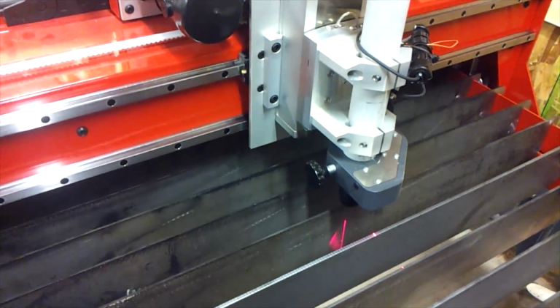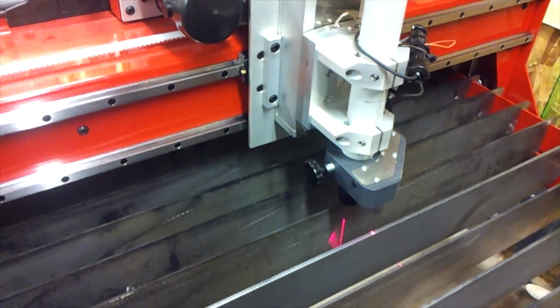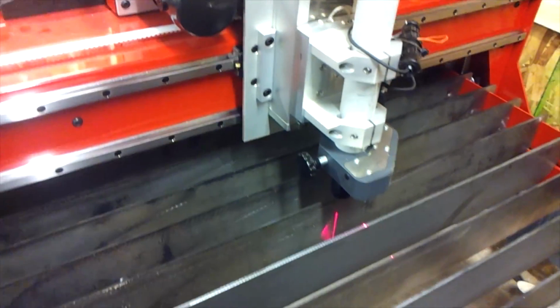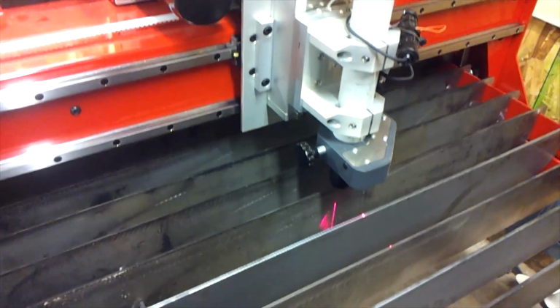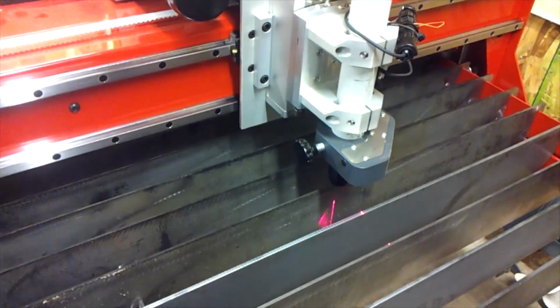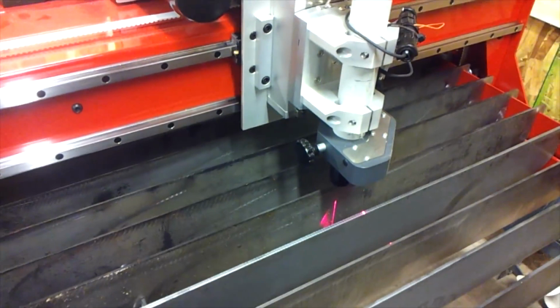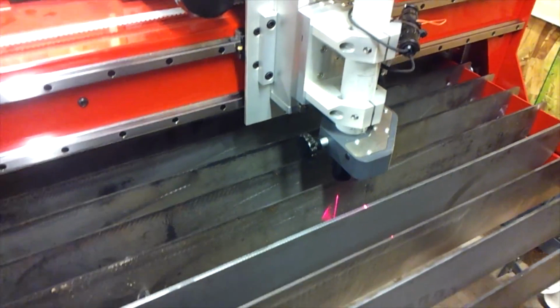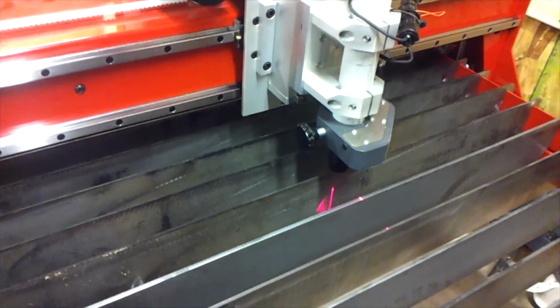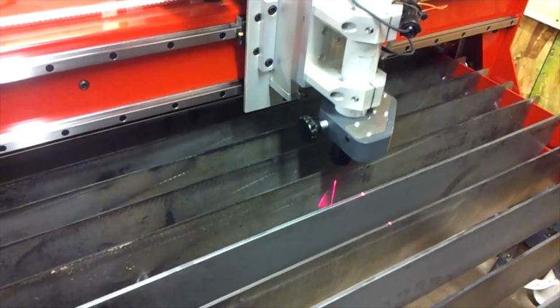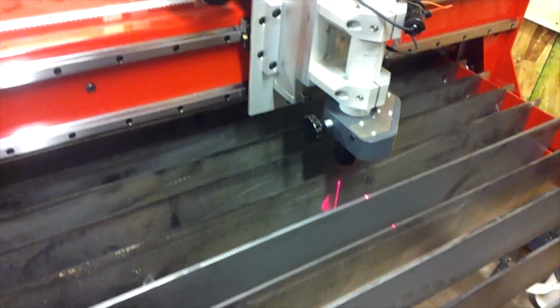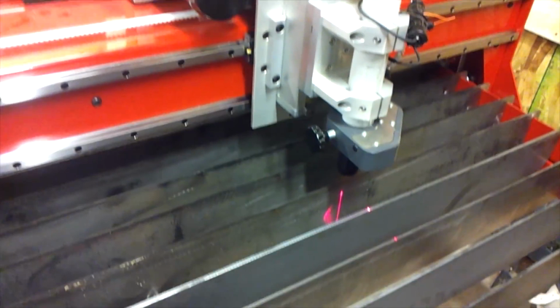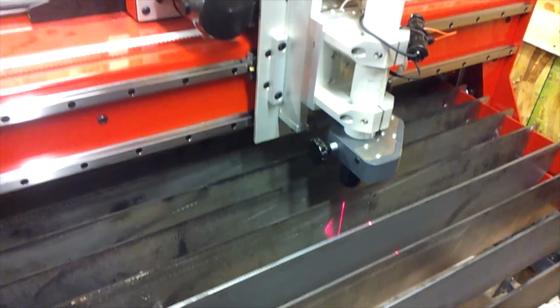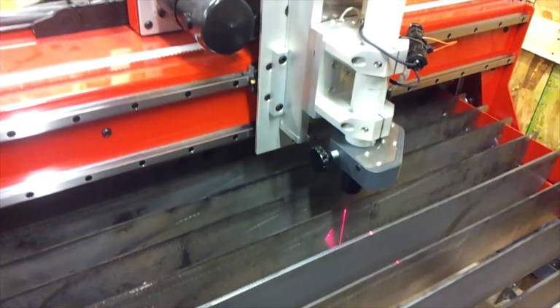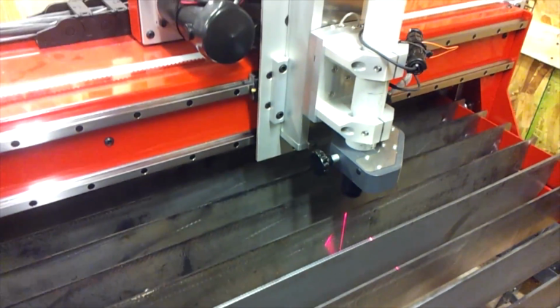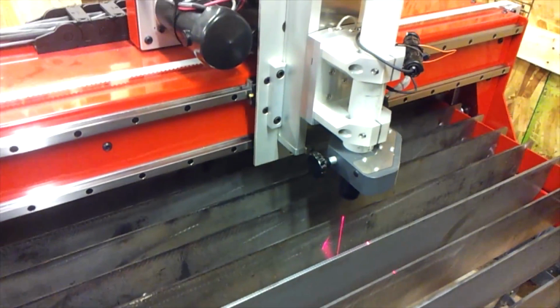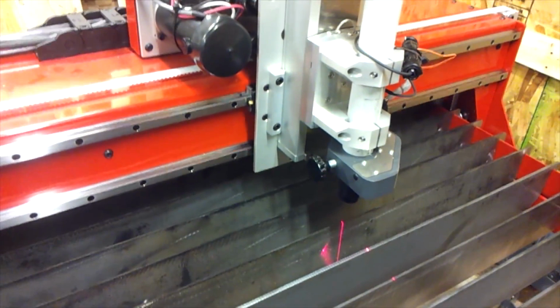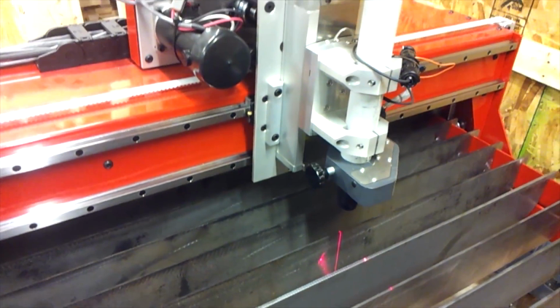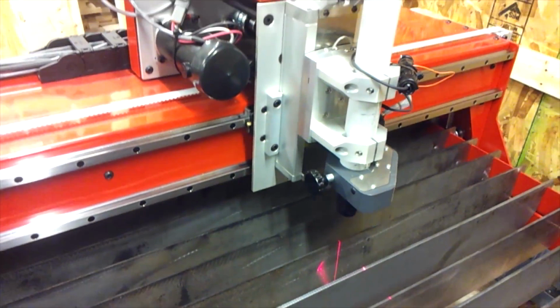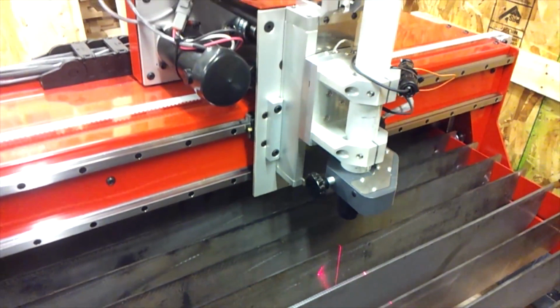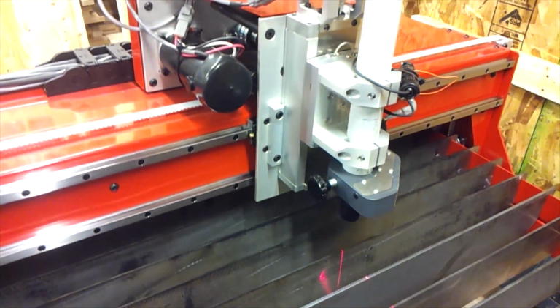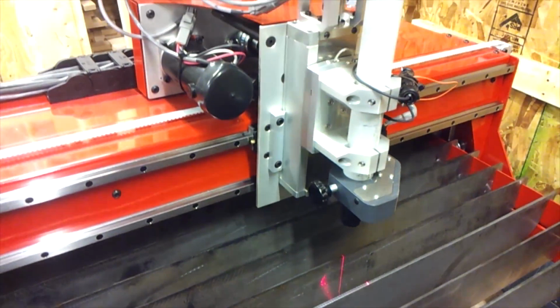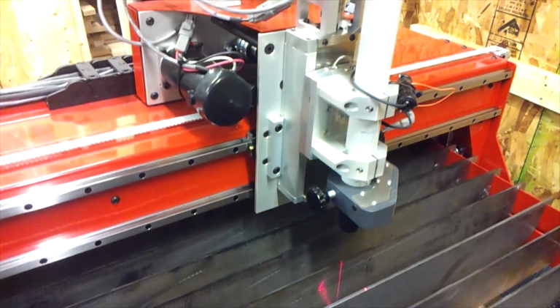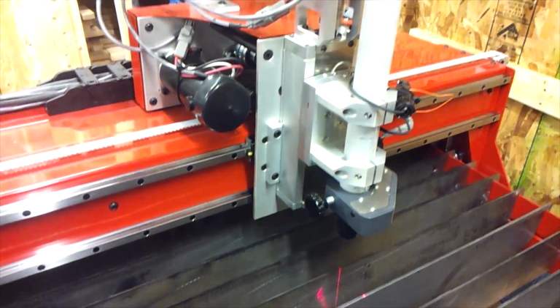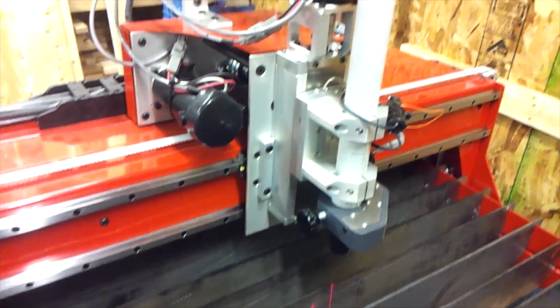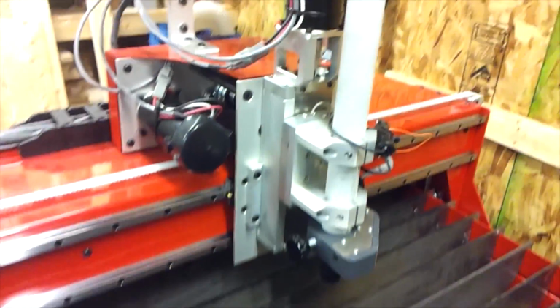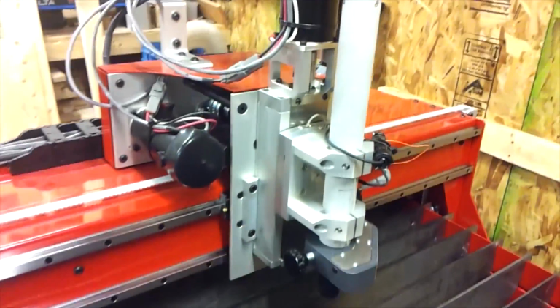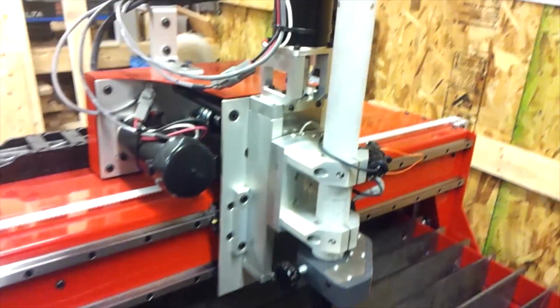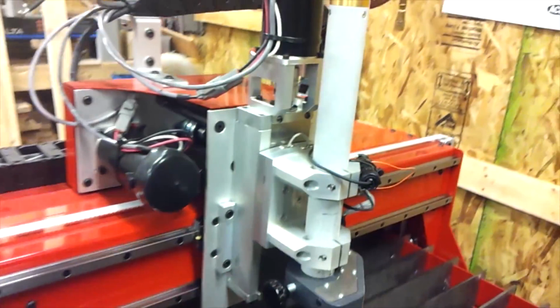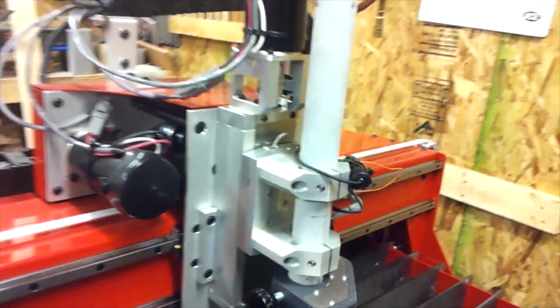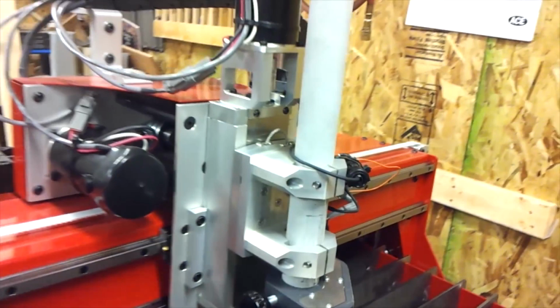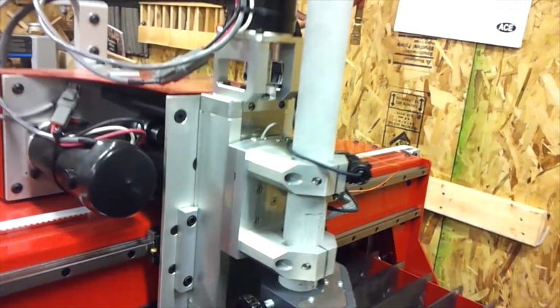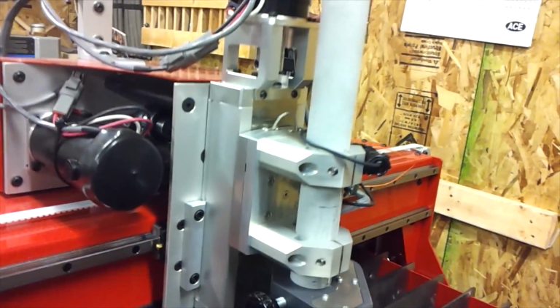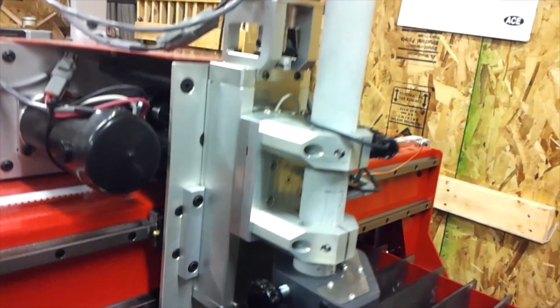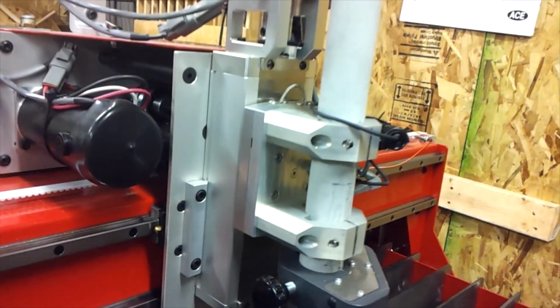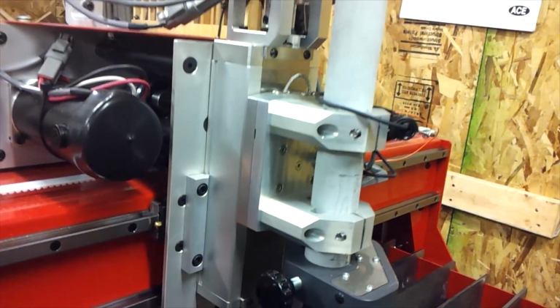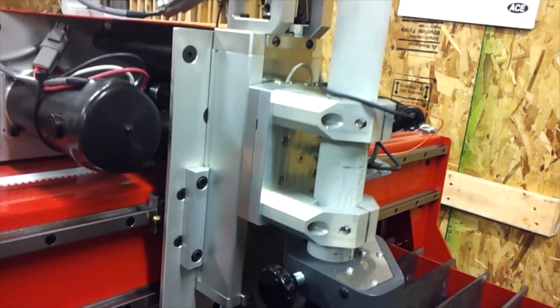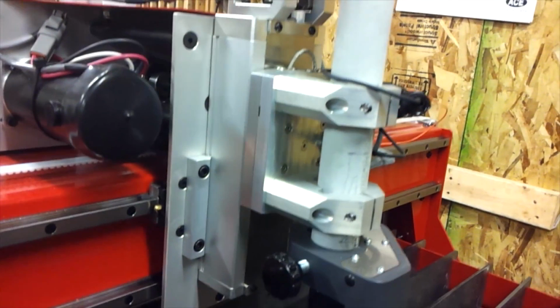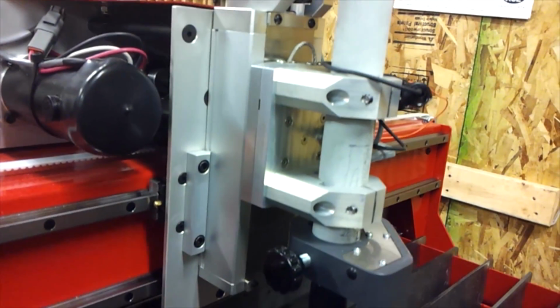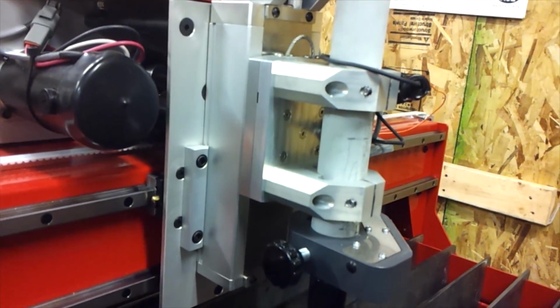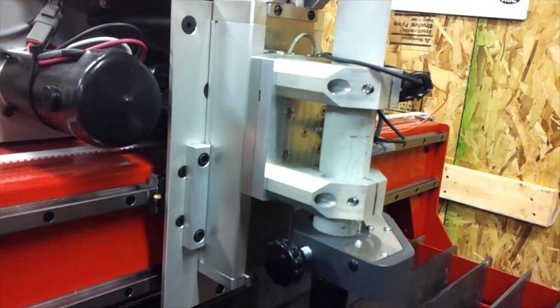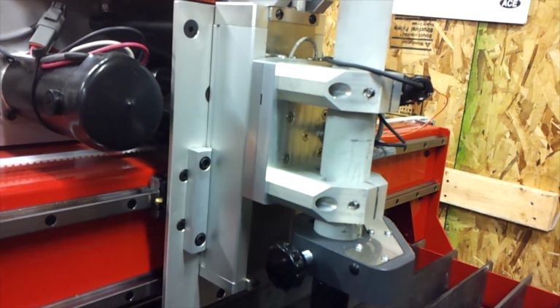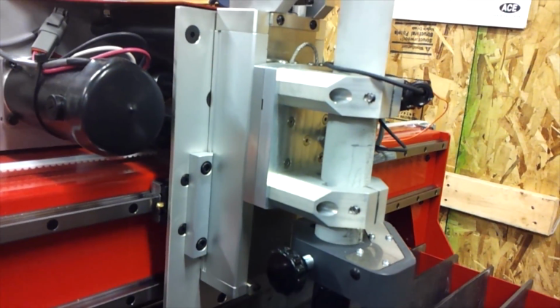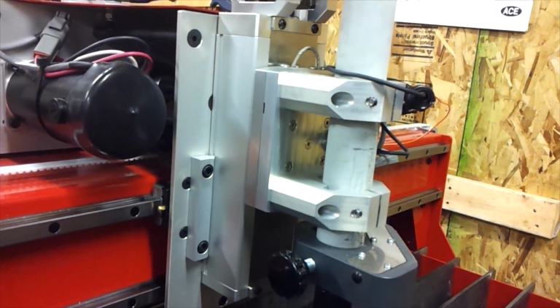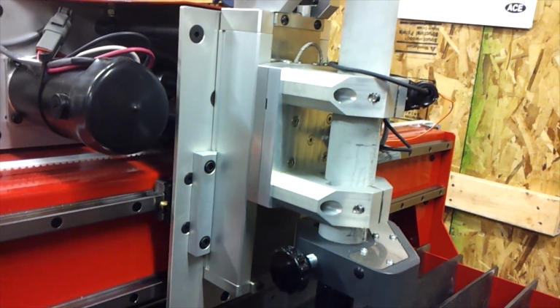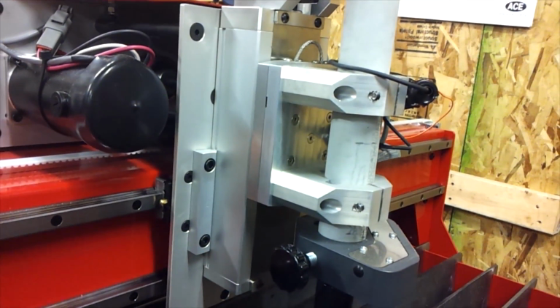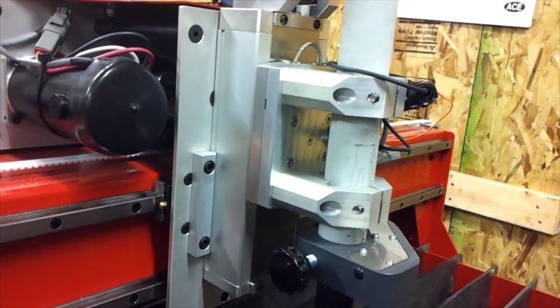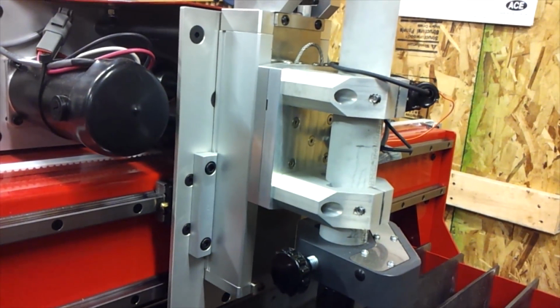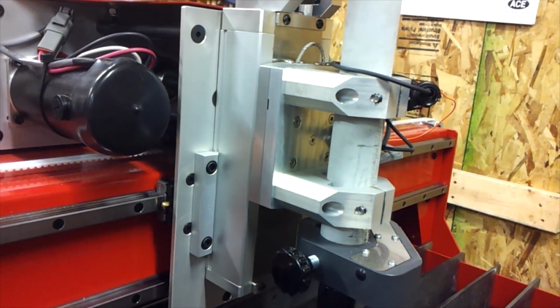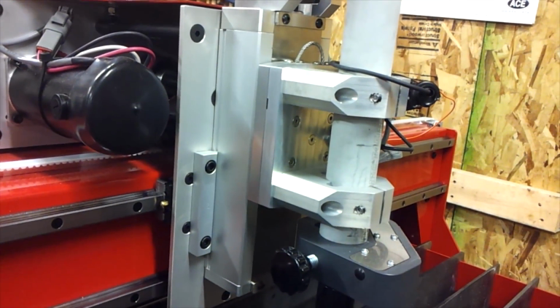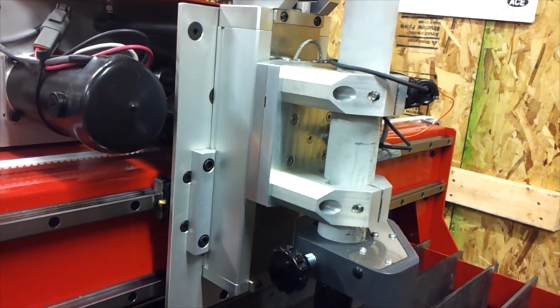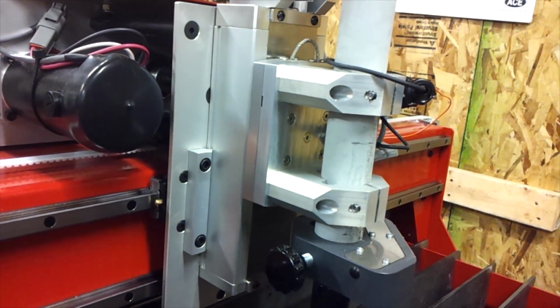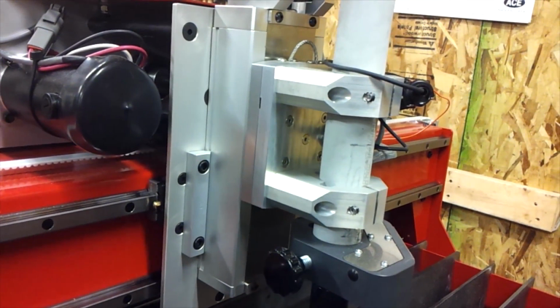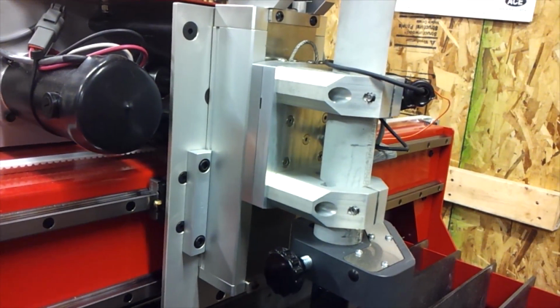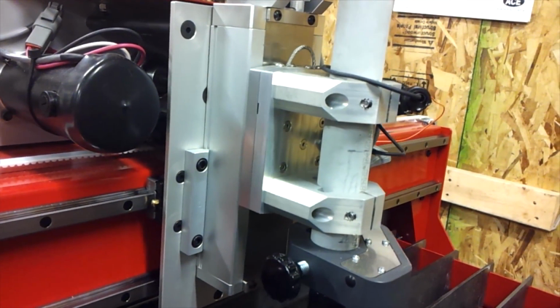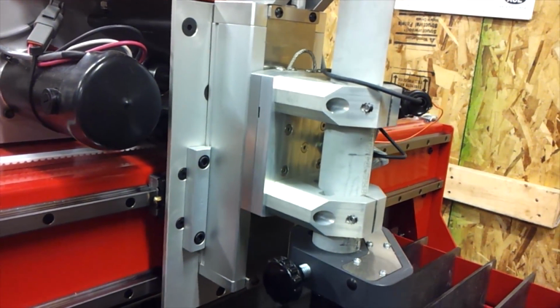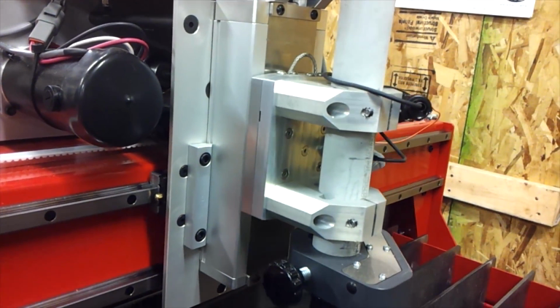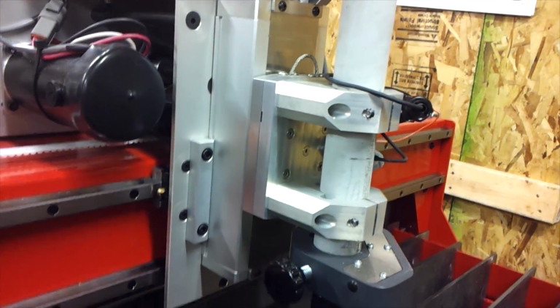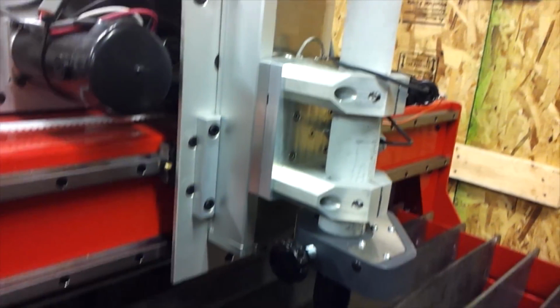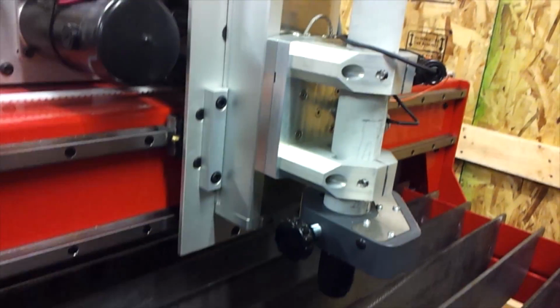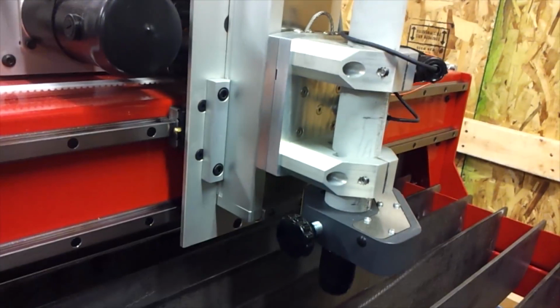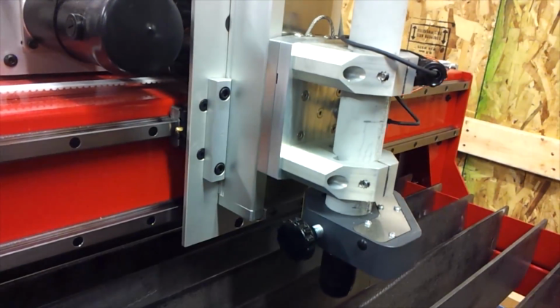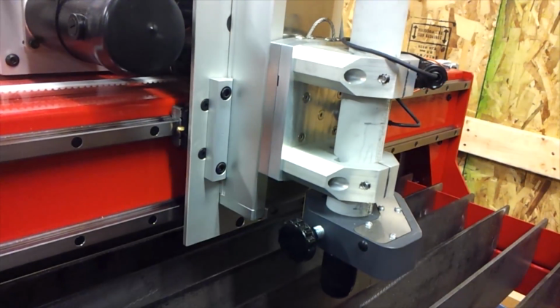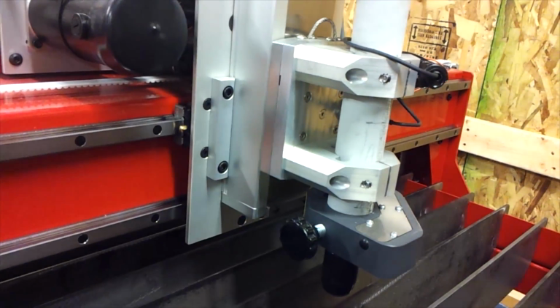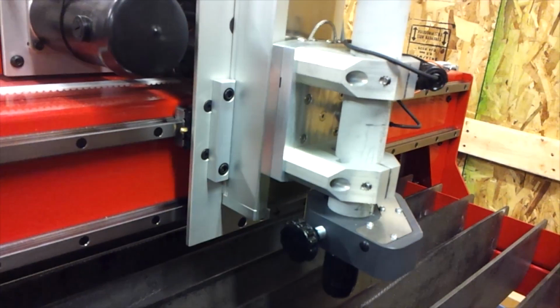This is the torch height control — a servo-driven motor that will control the height of the torch in relation to the work during the cutting process.